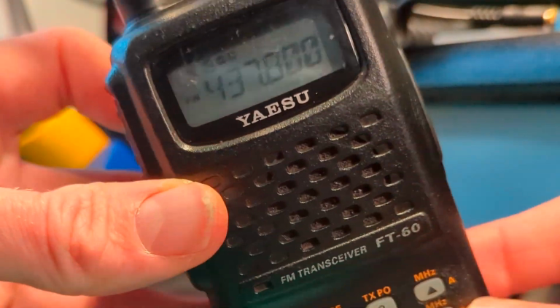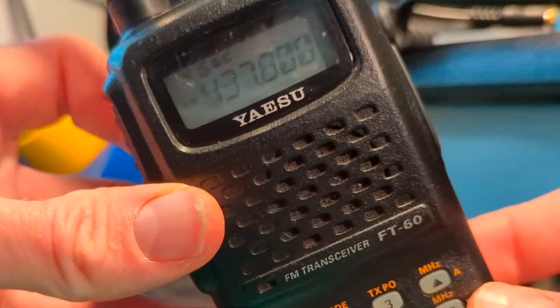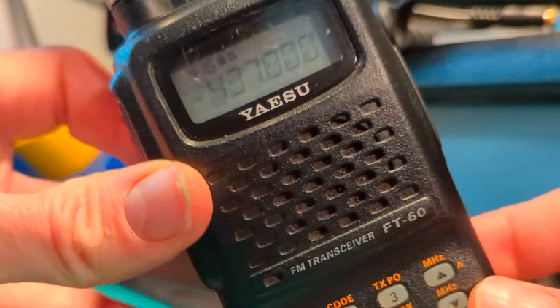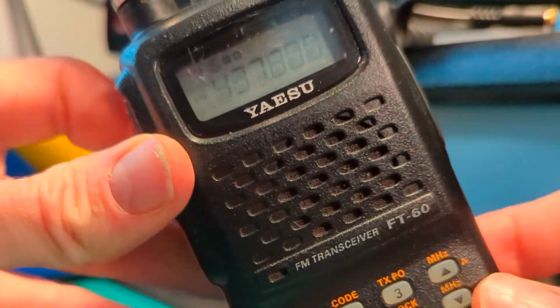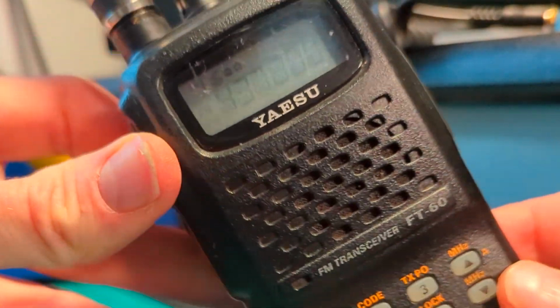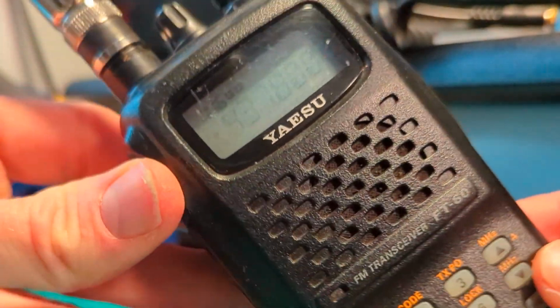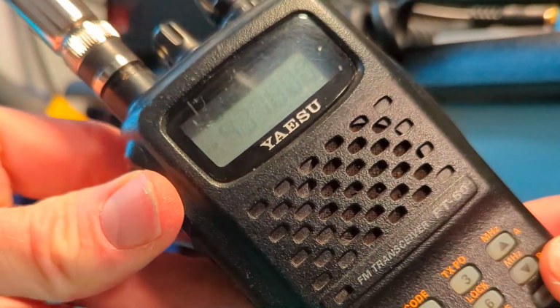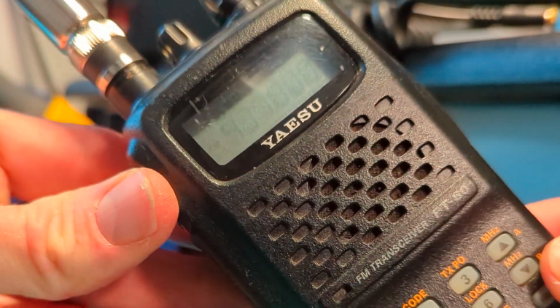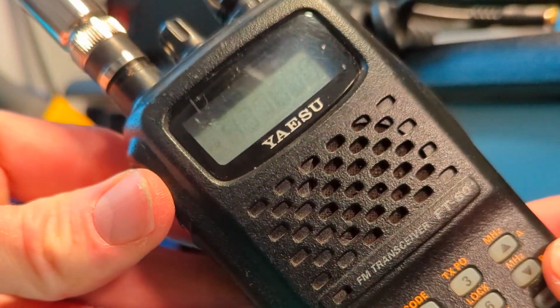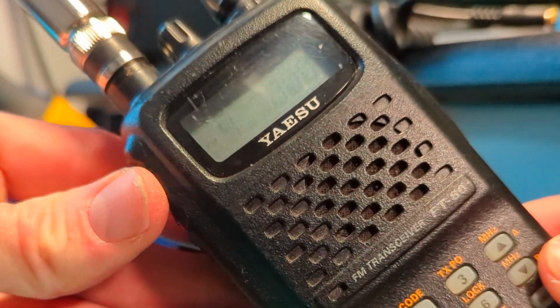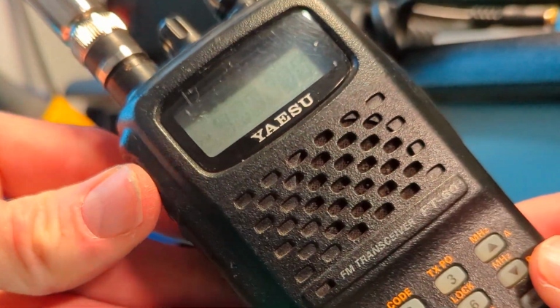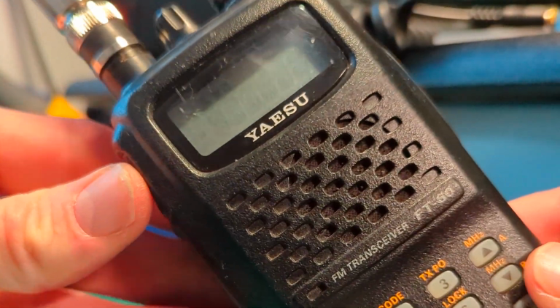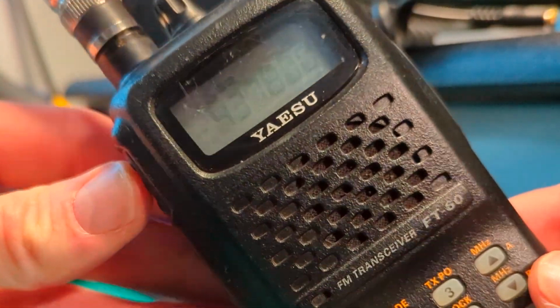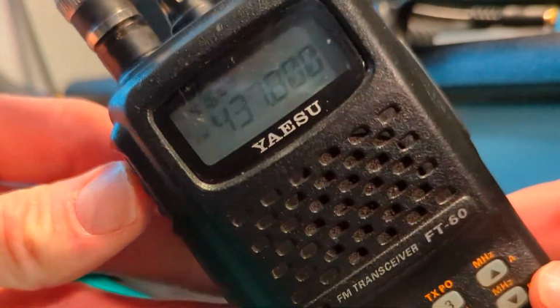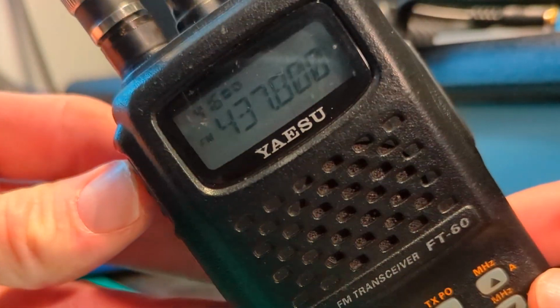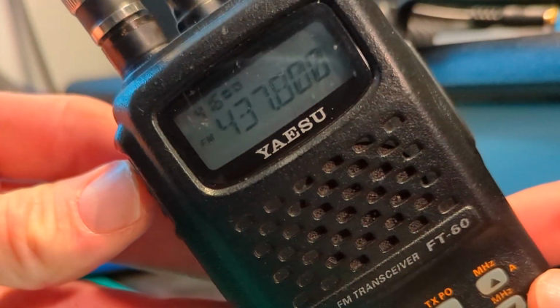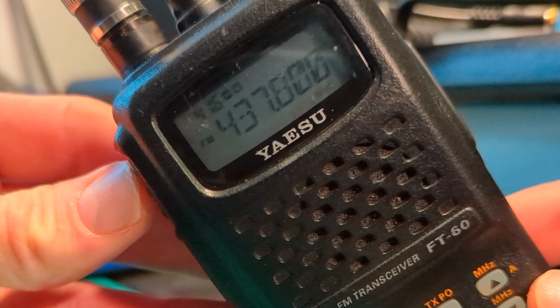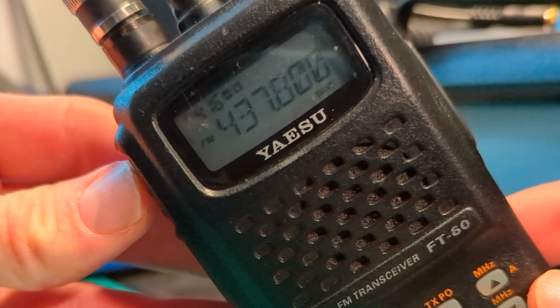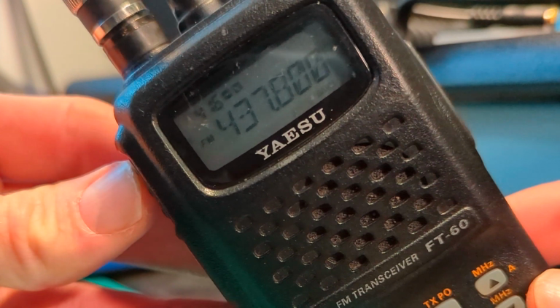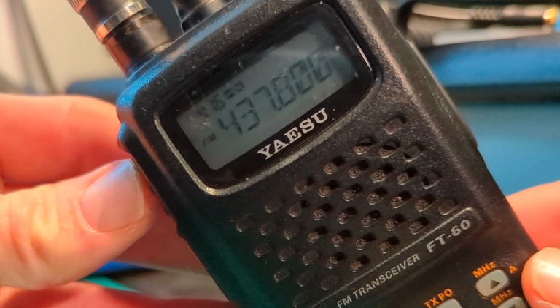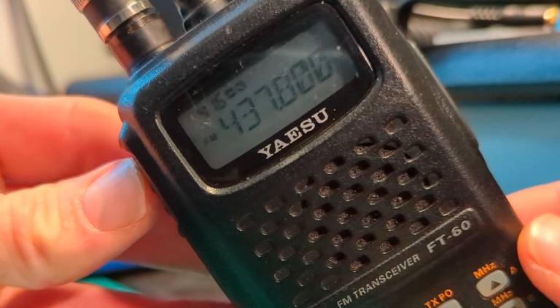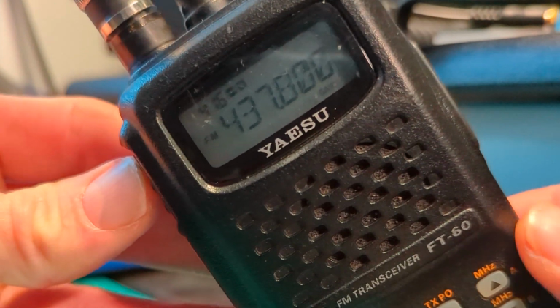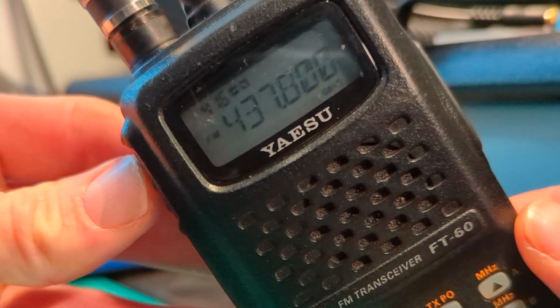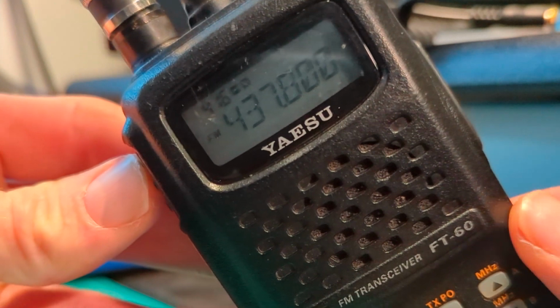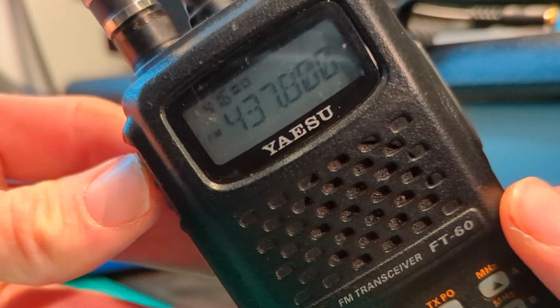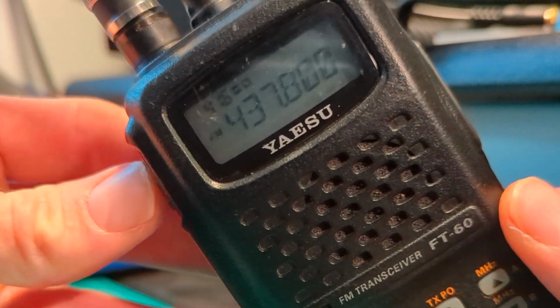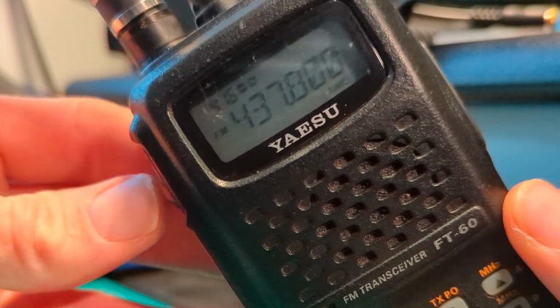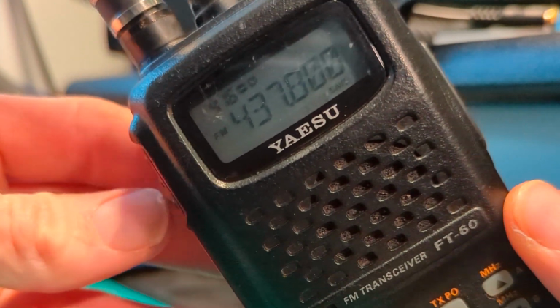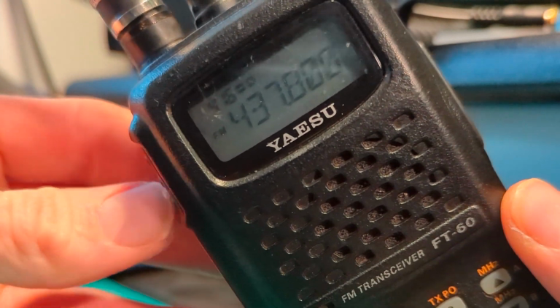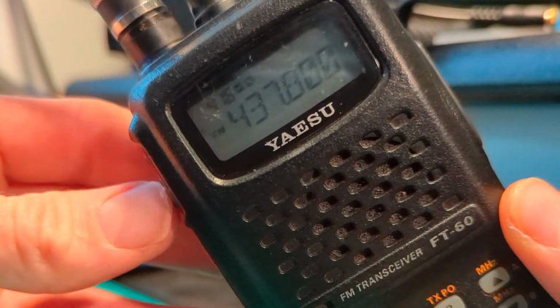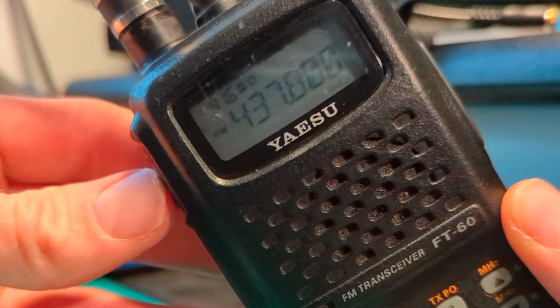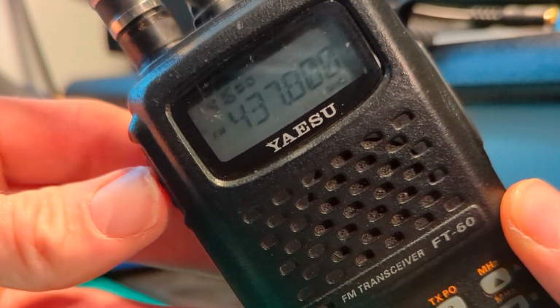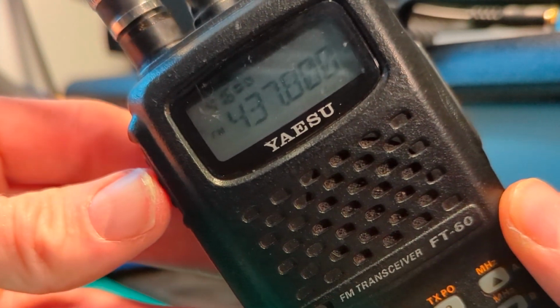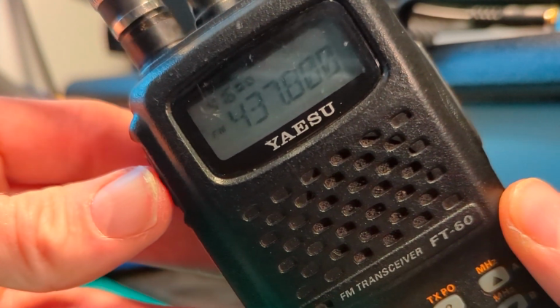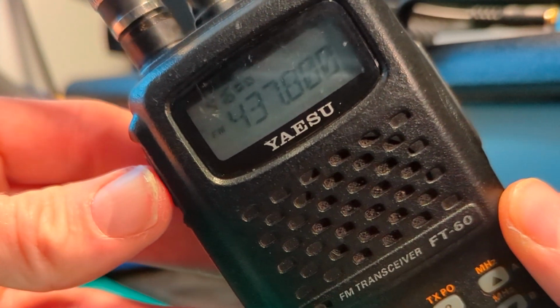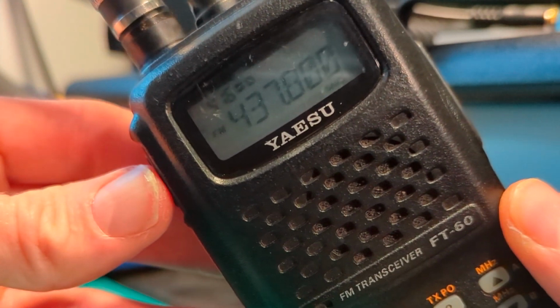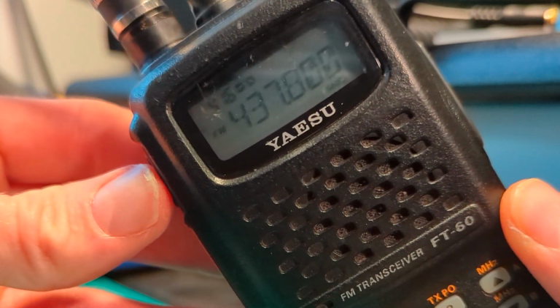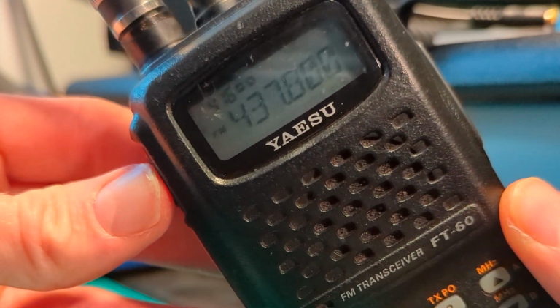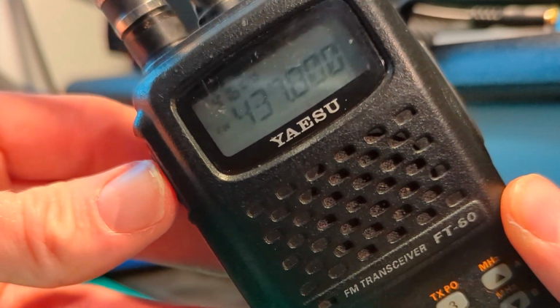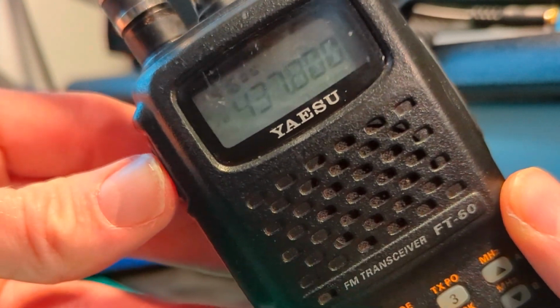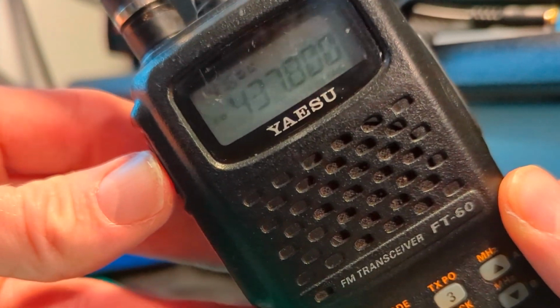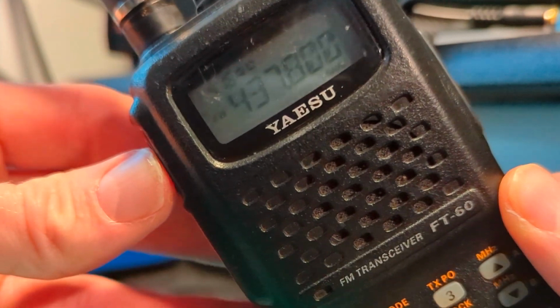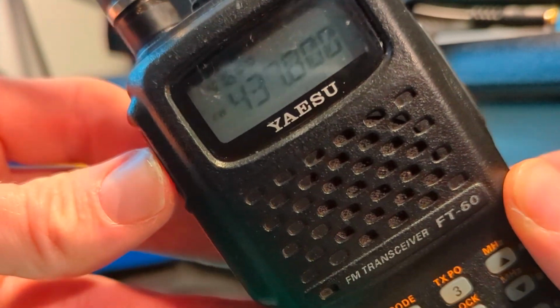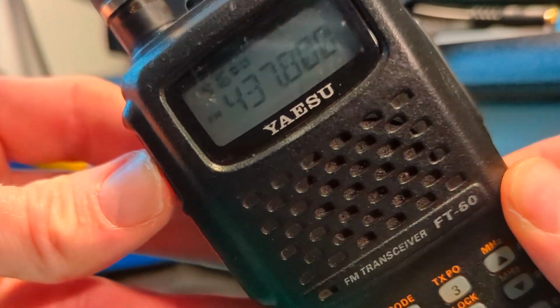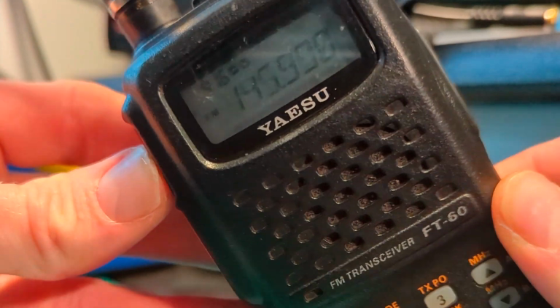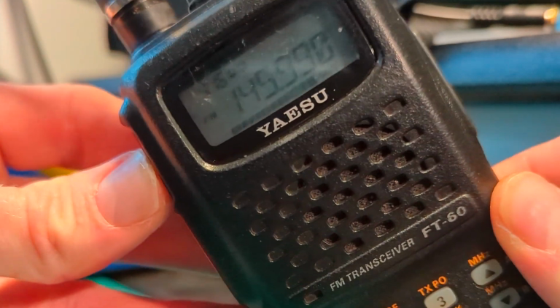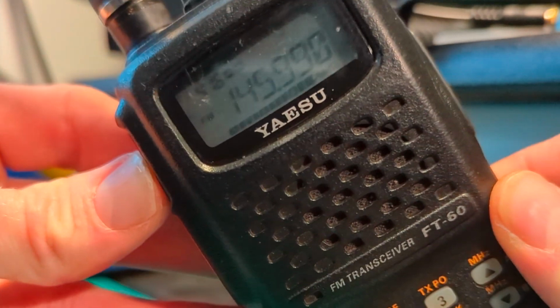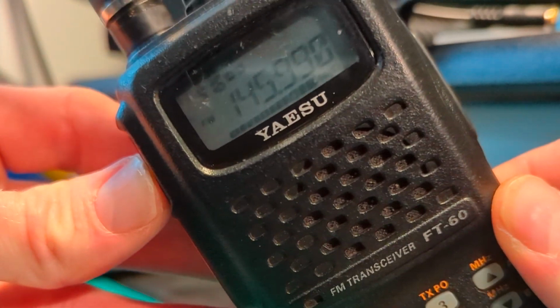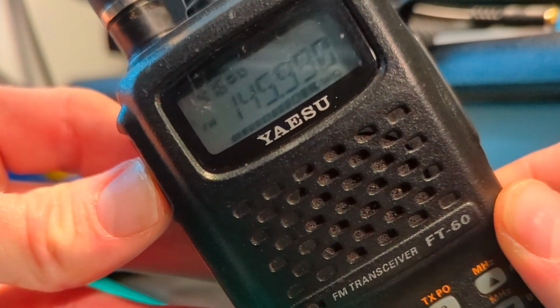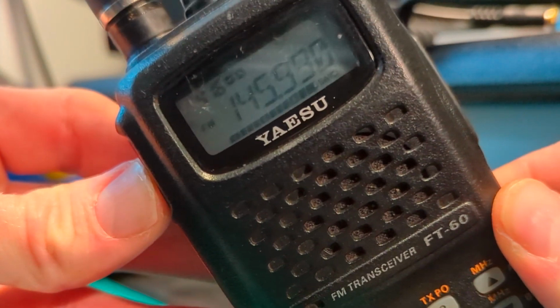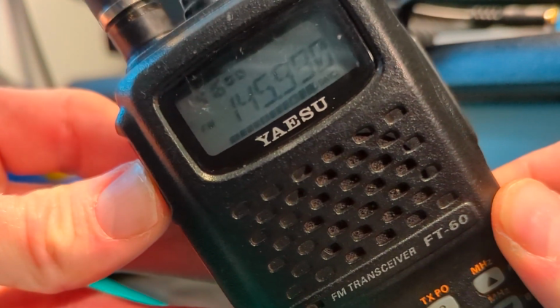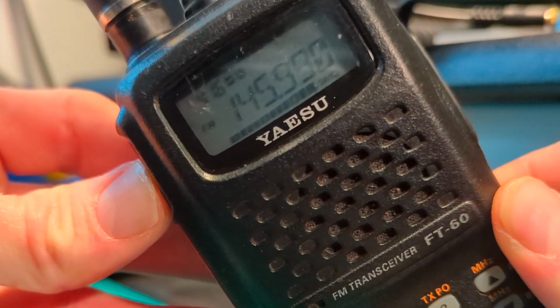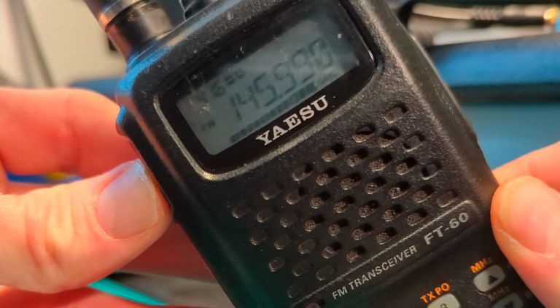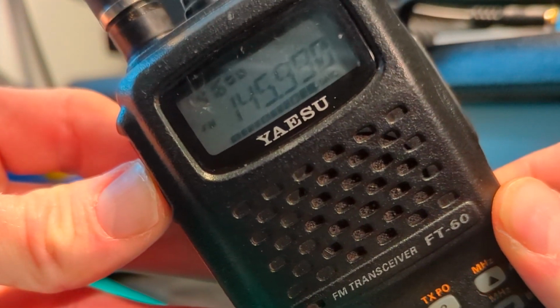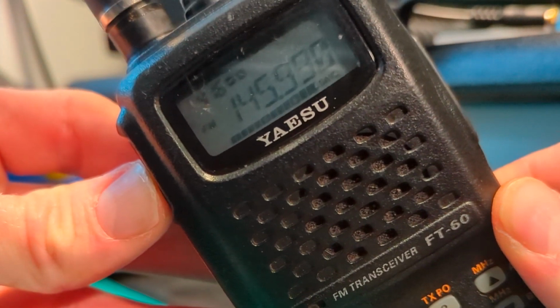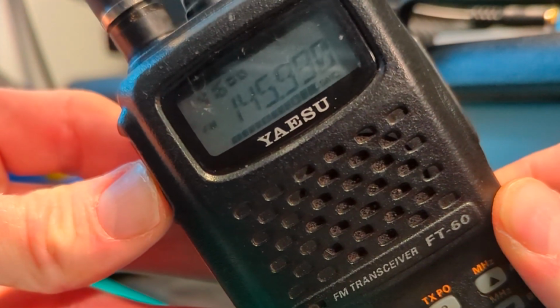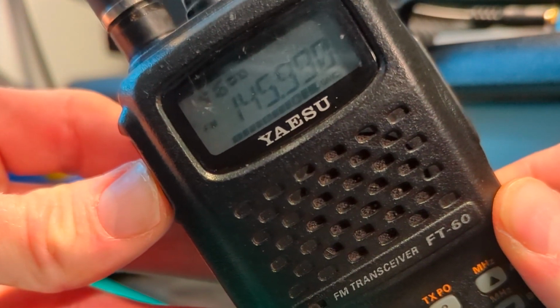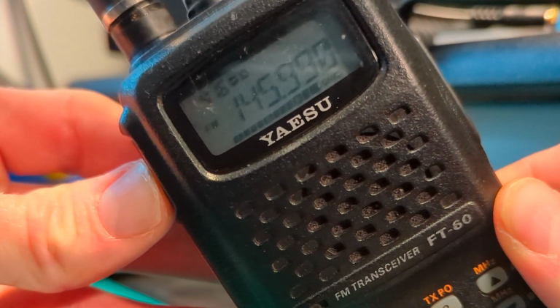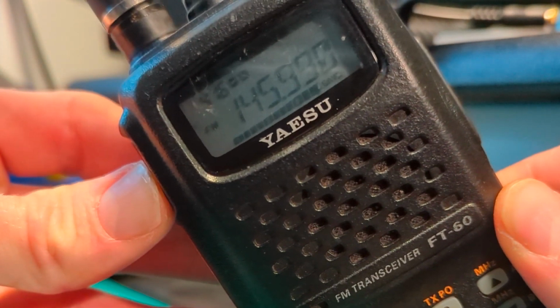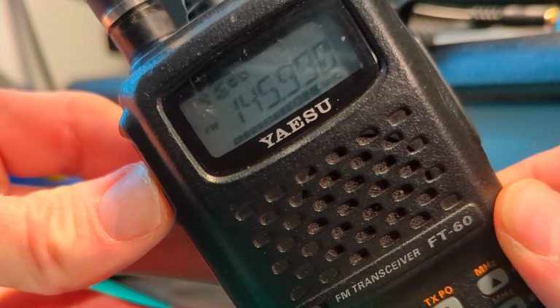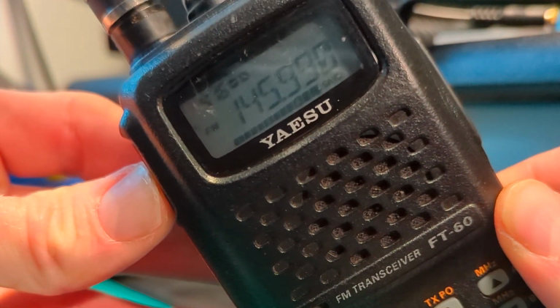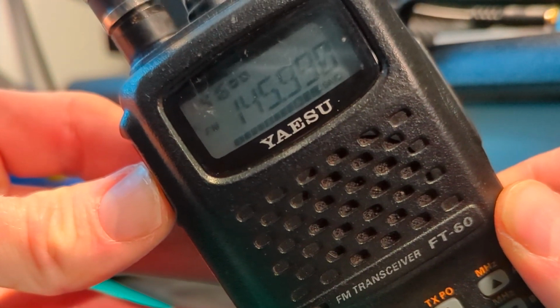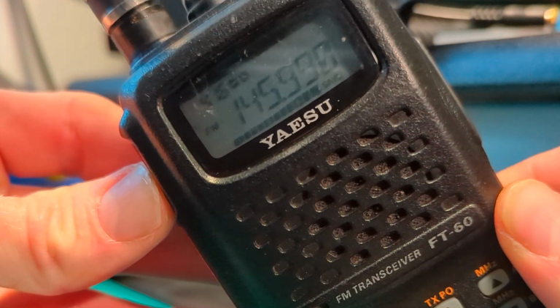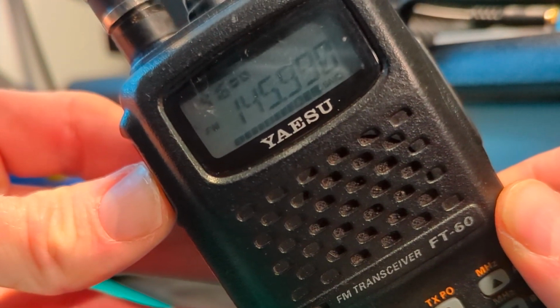Here we are on the odd split memory, and I hit the PTT button. N7KOM testing.